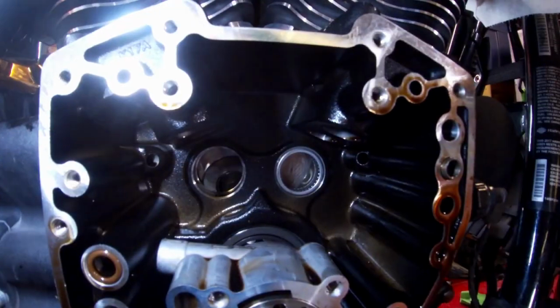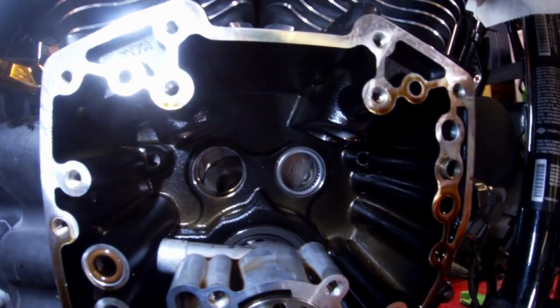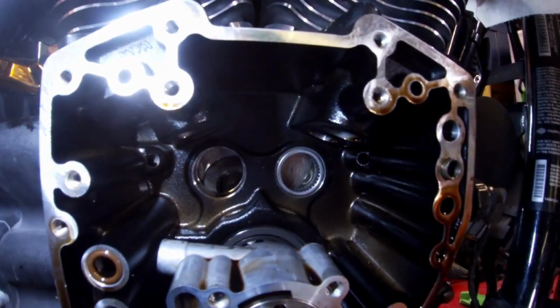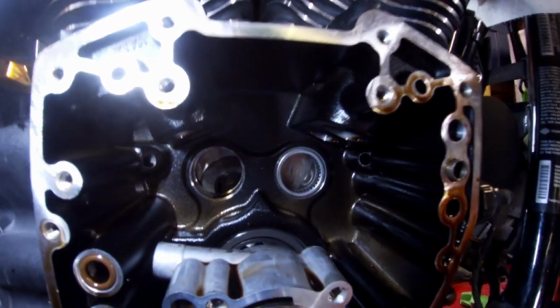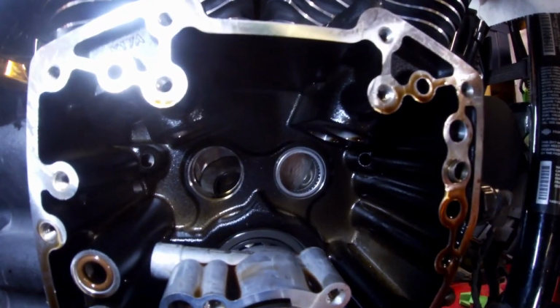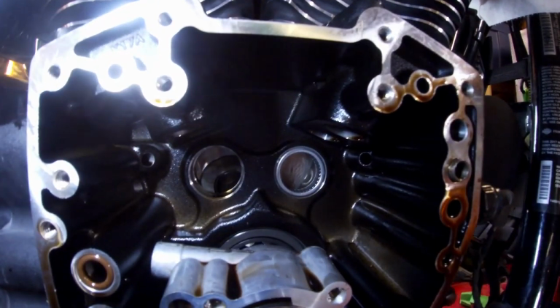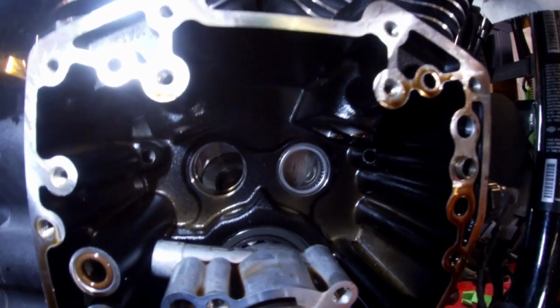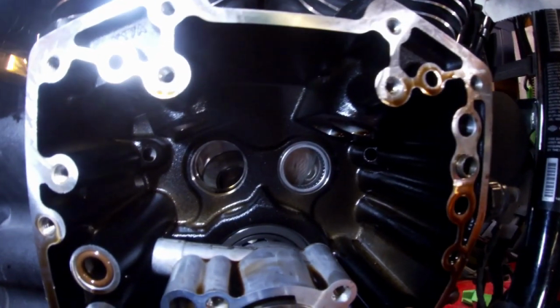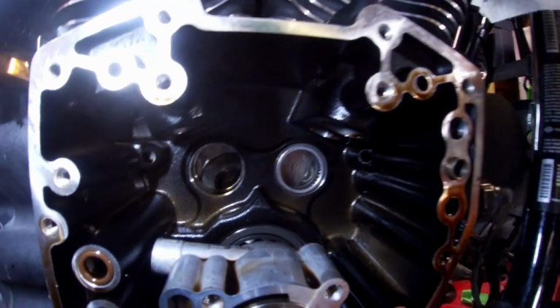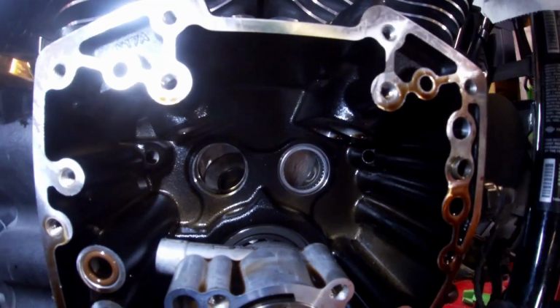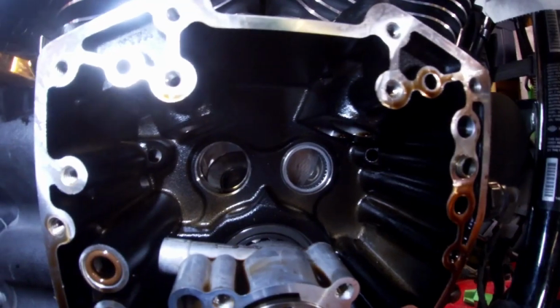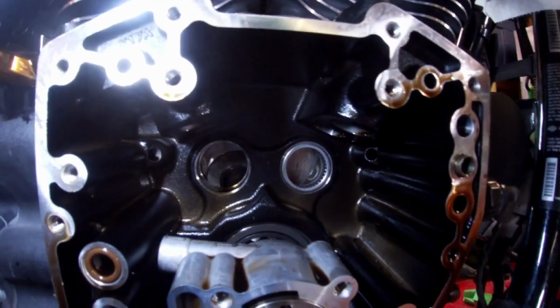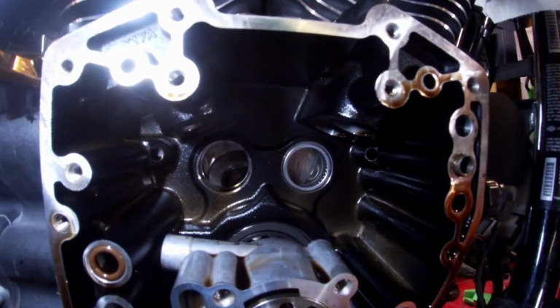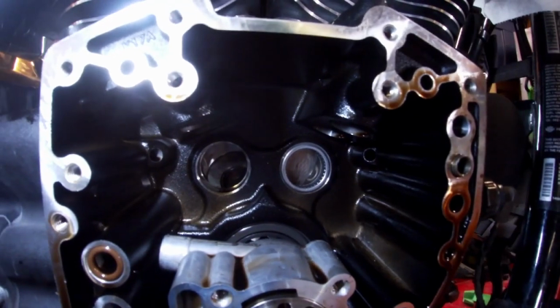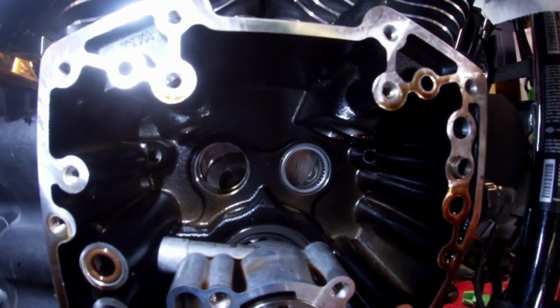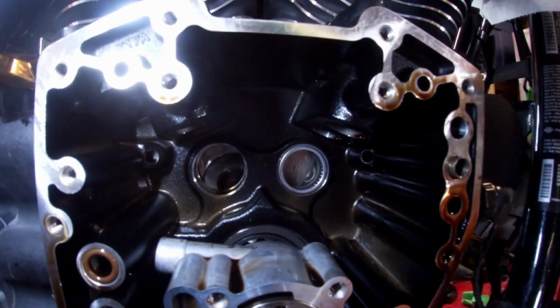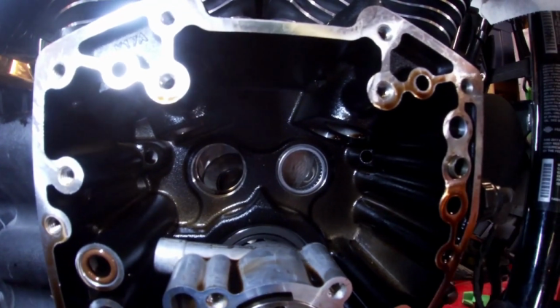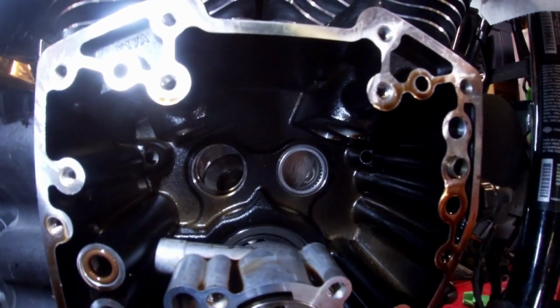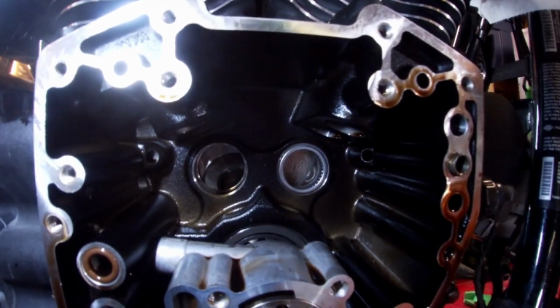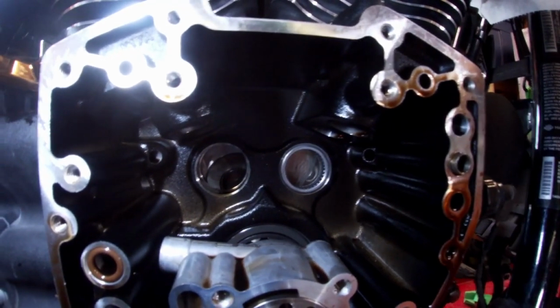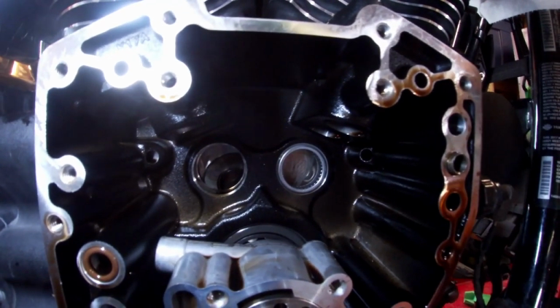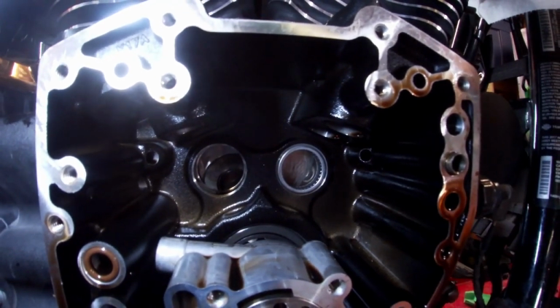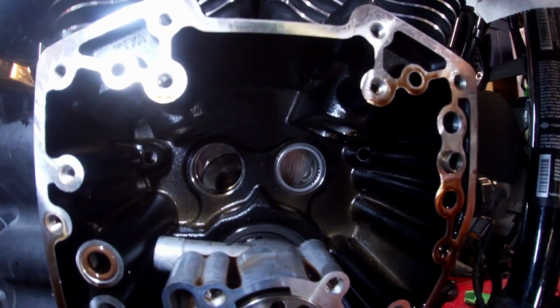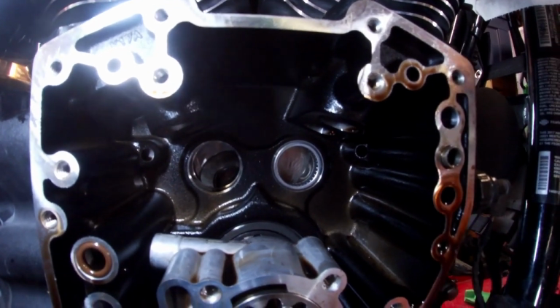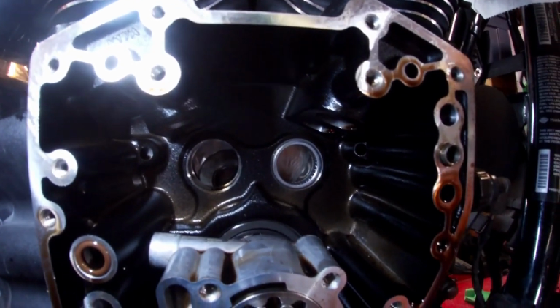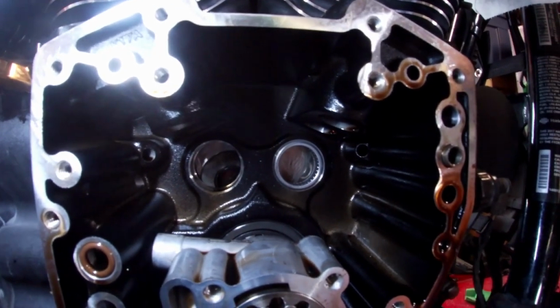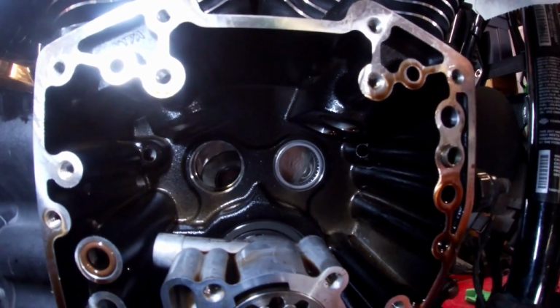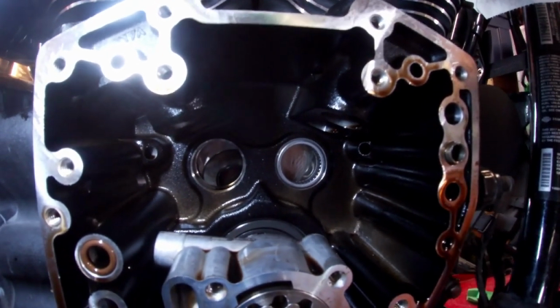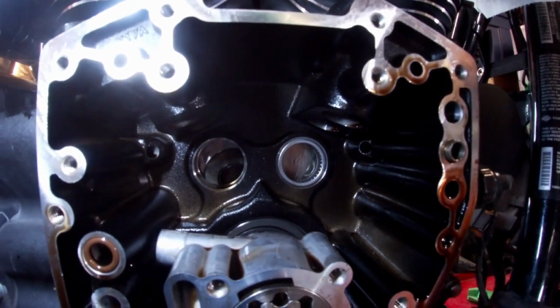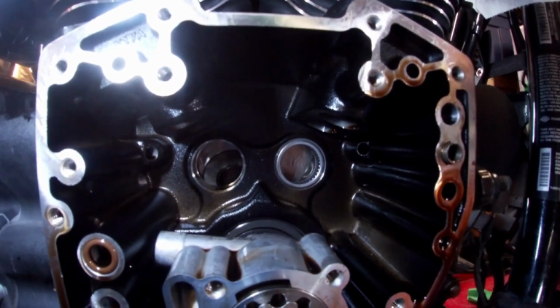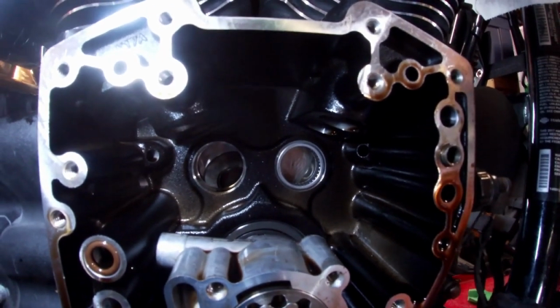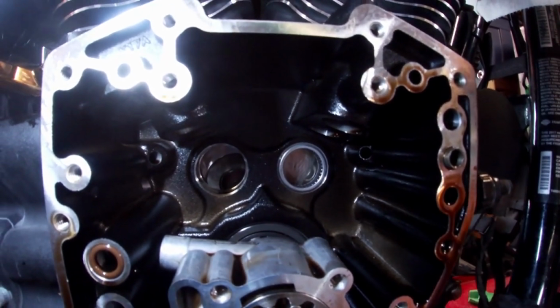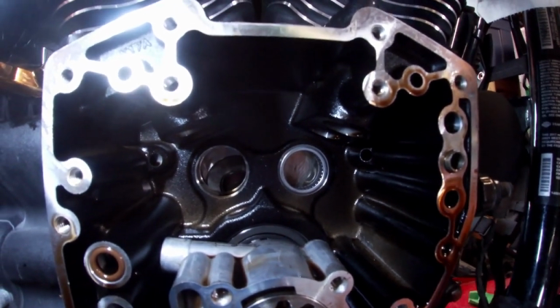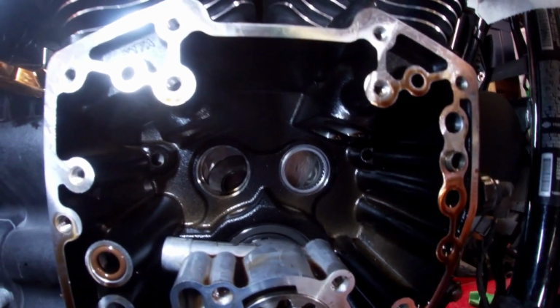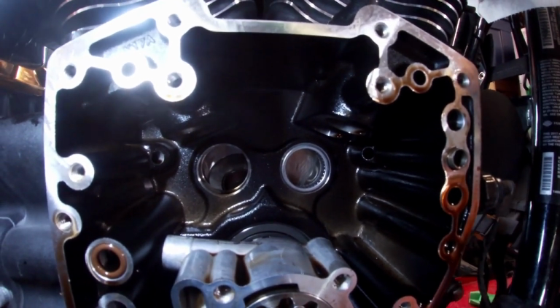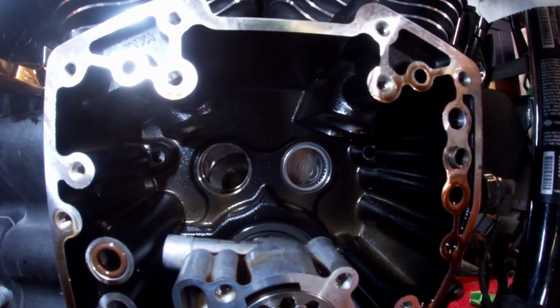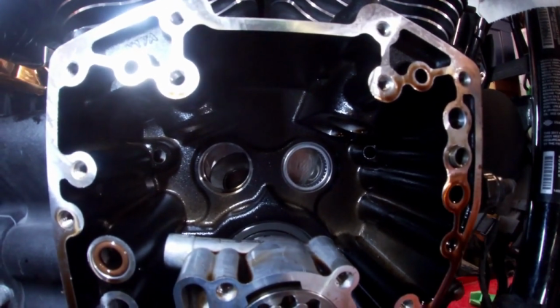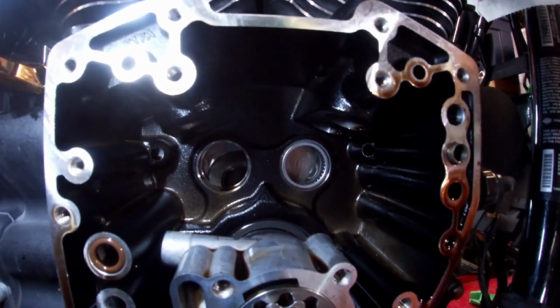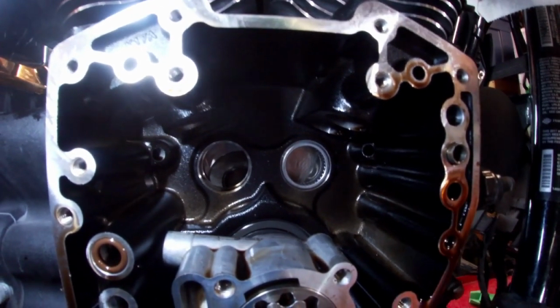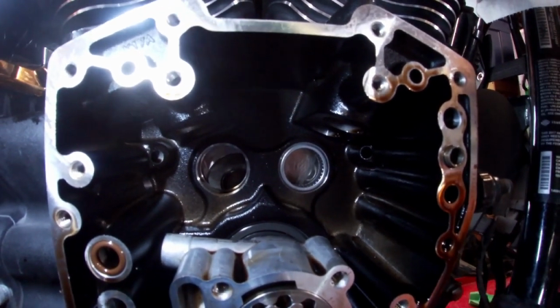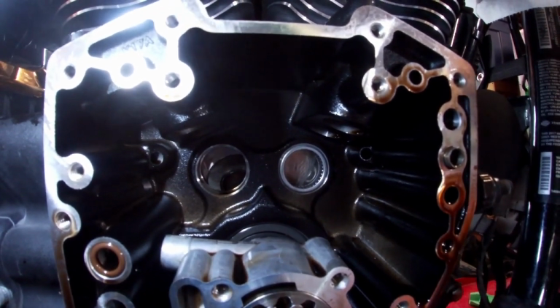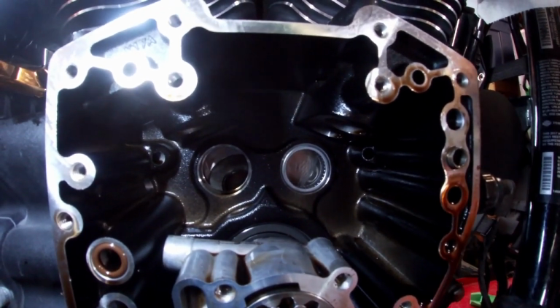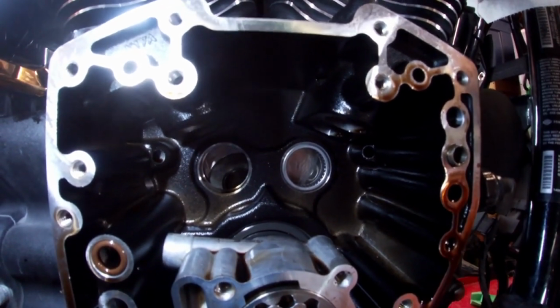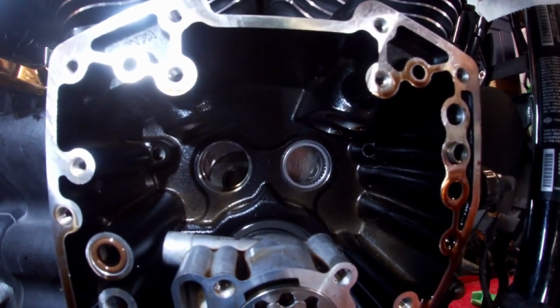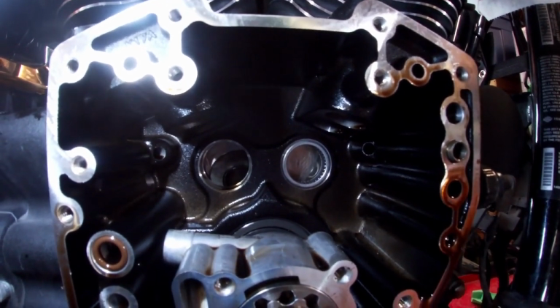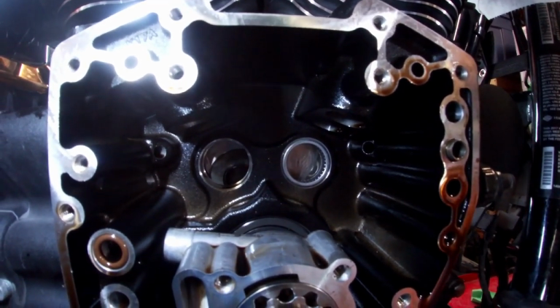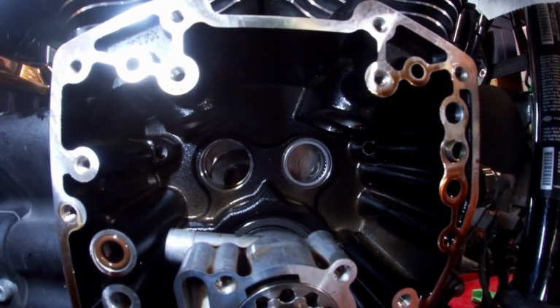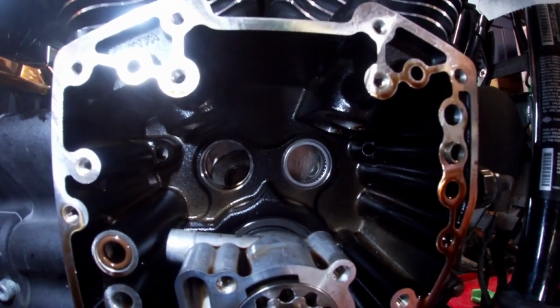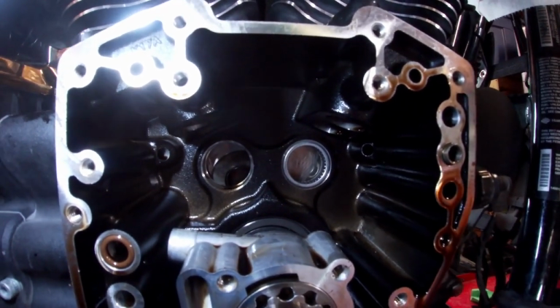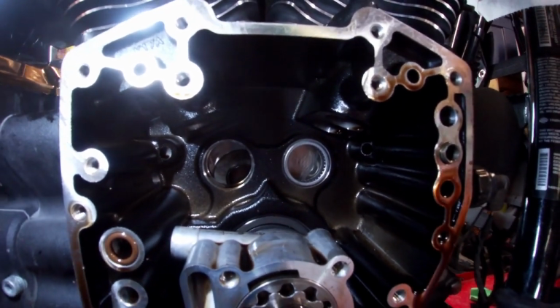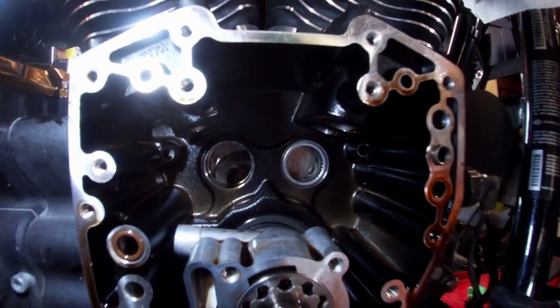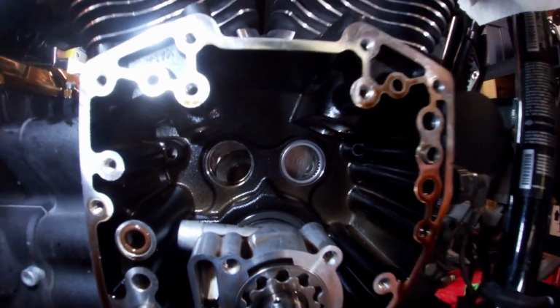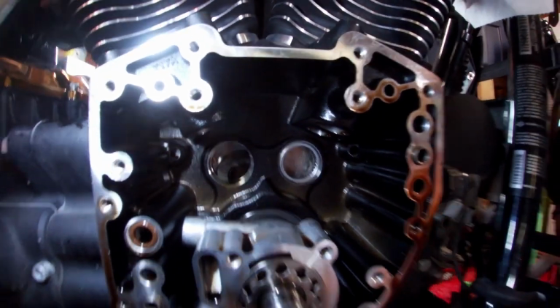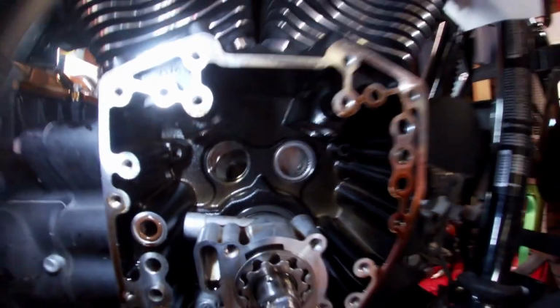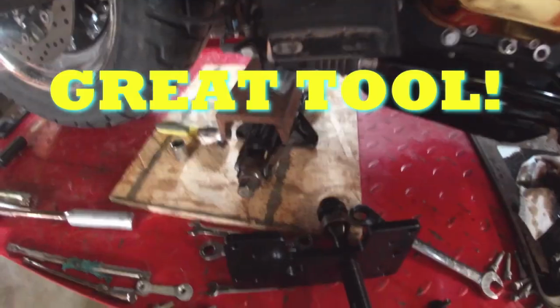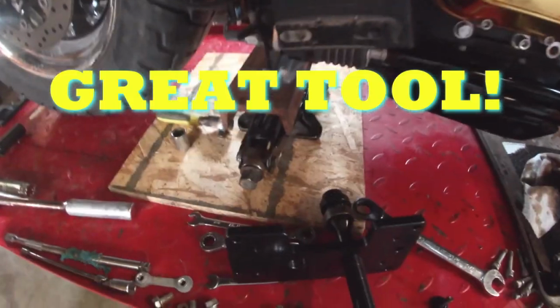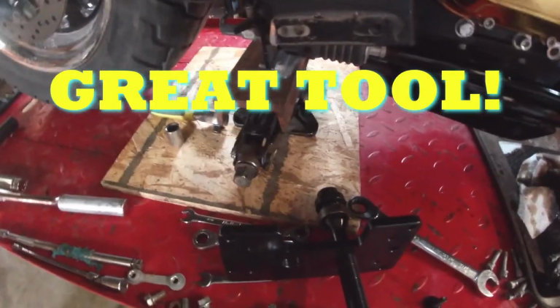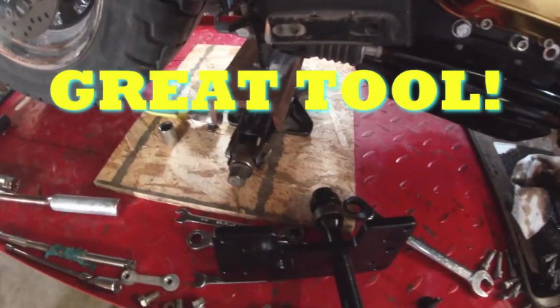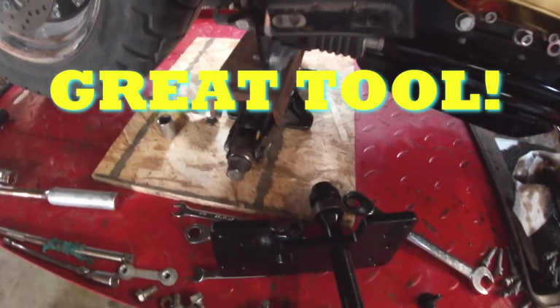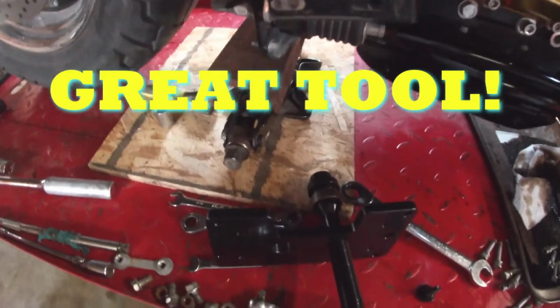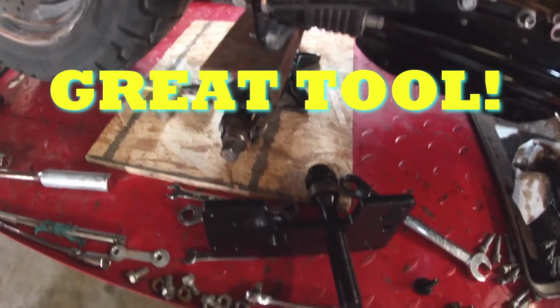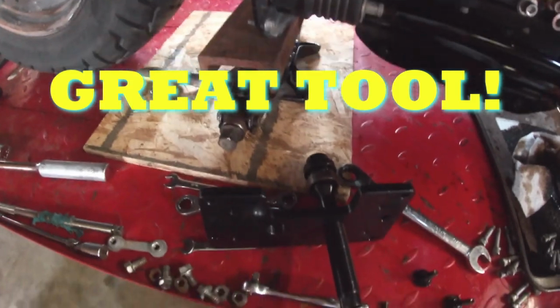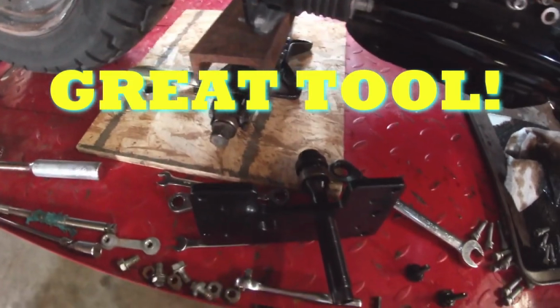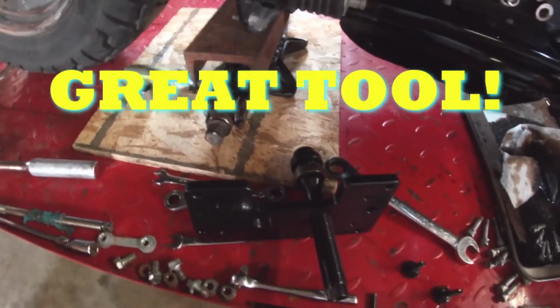There it is — the new bearing in its home. Just got to throw in the second one and I'm all done. Great tool.